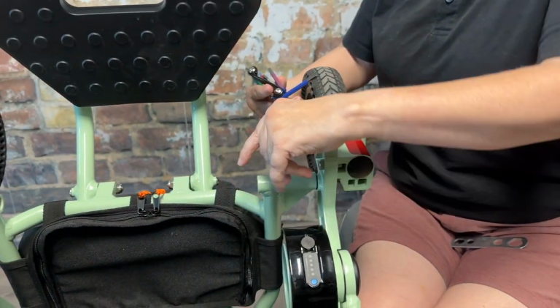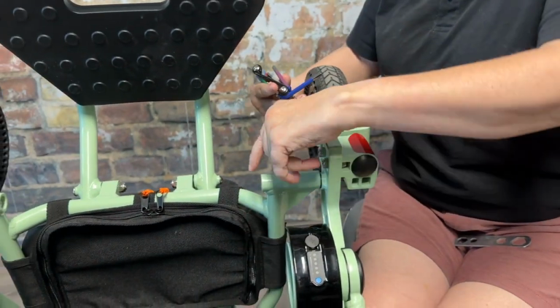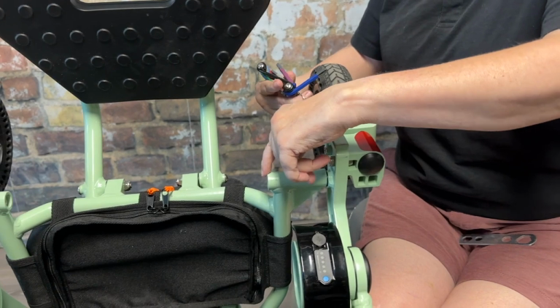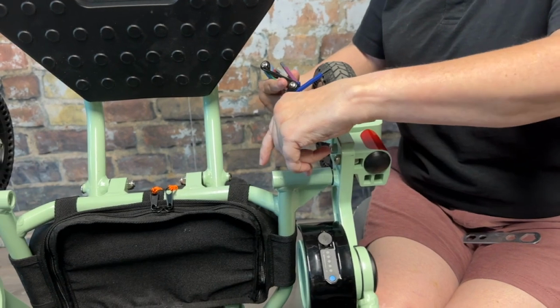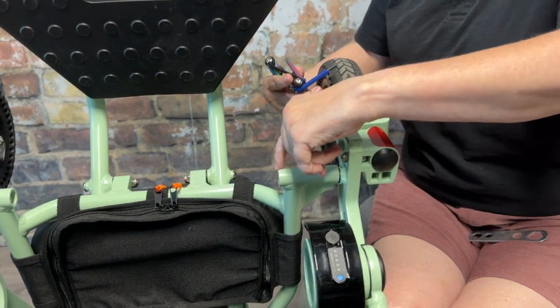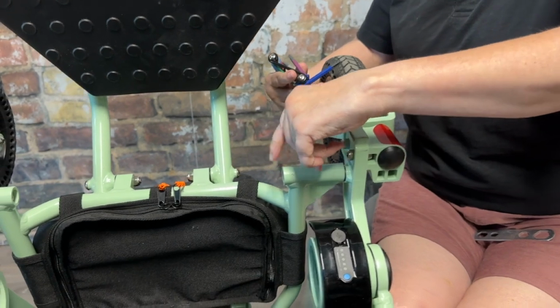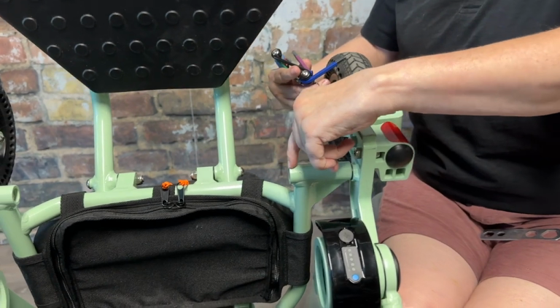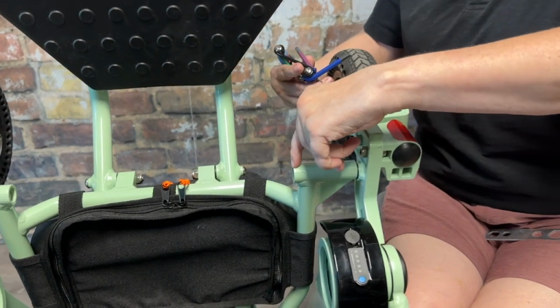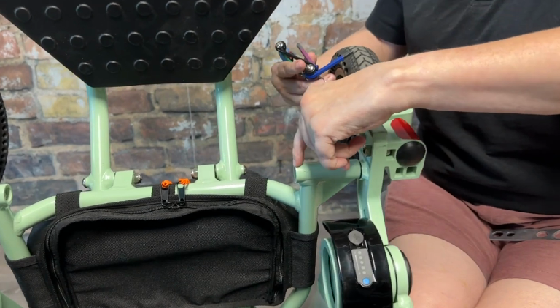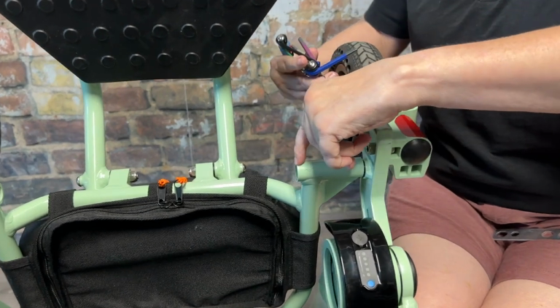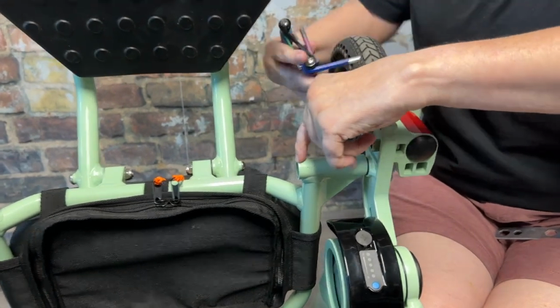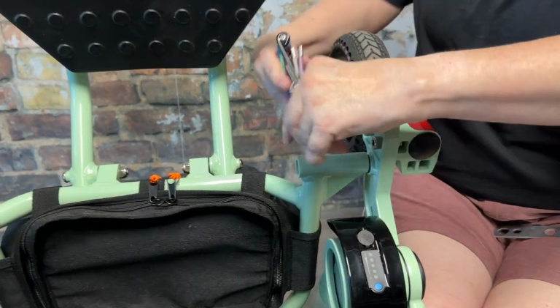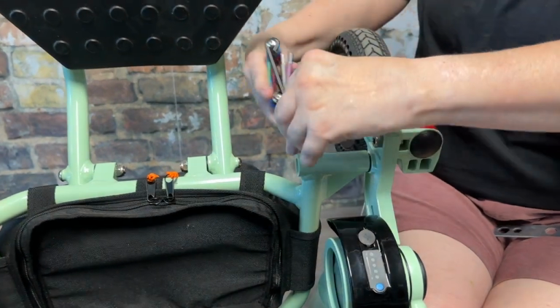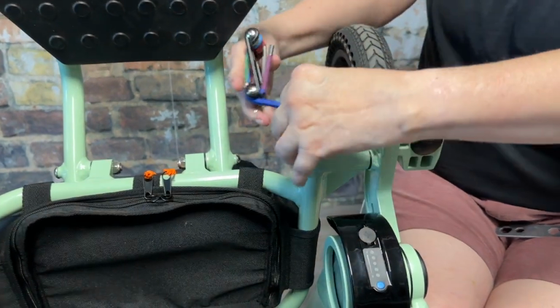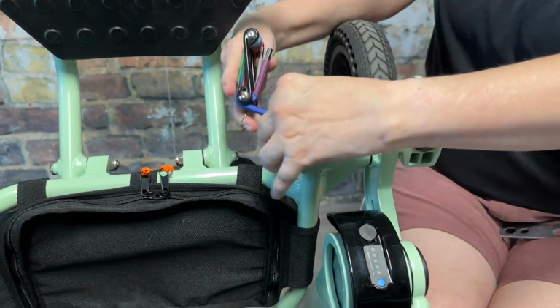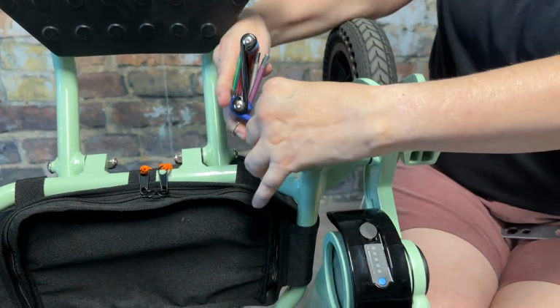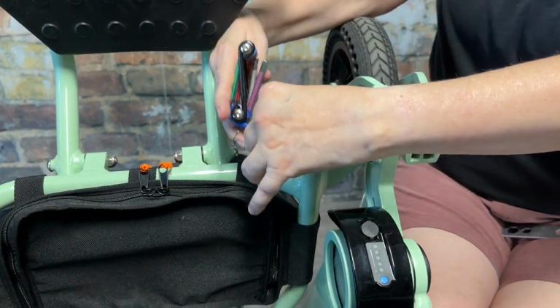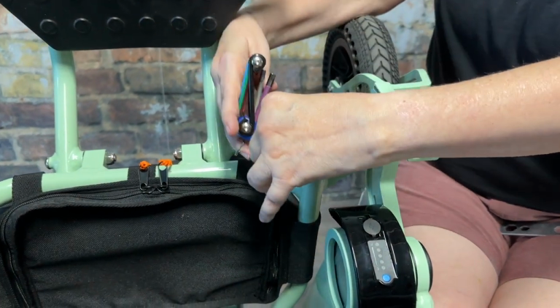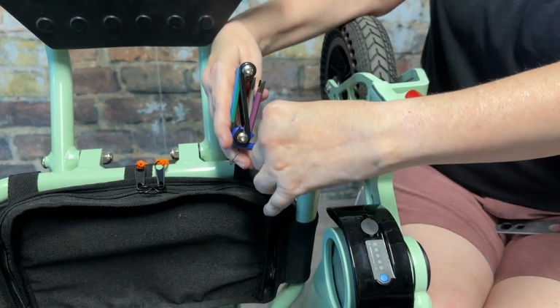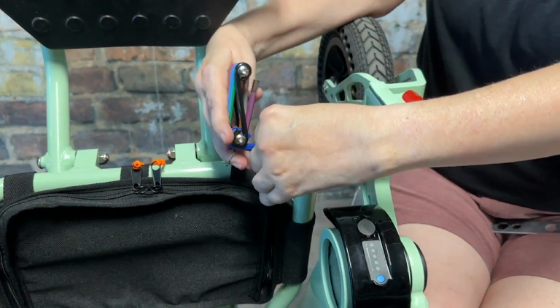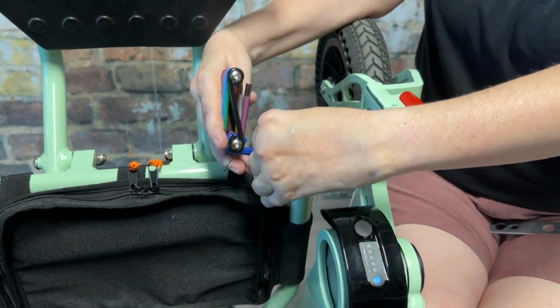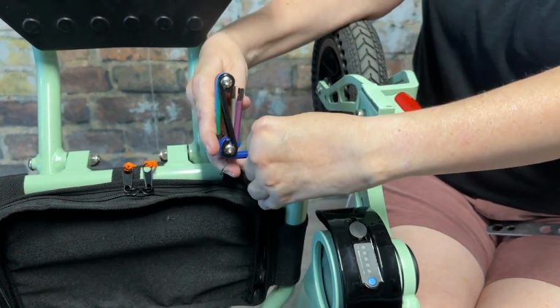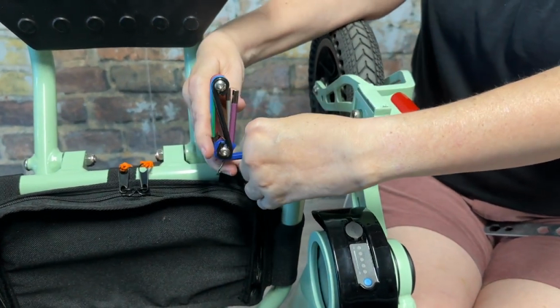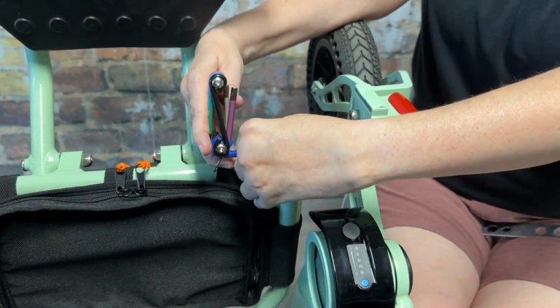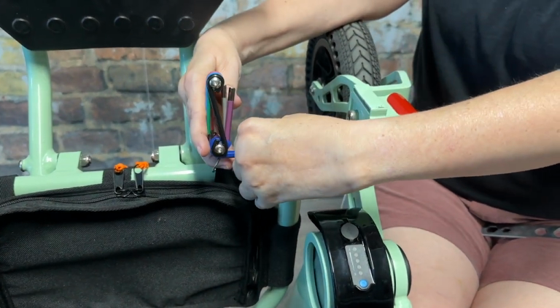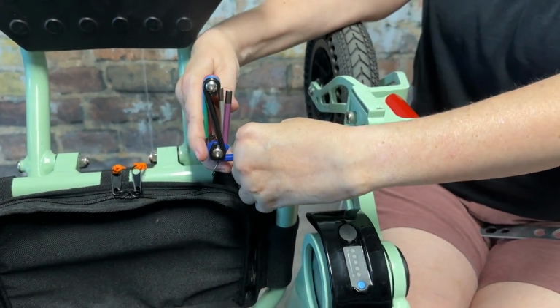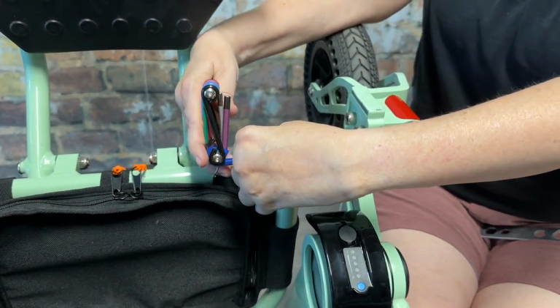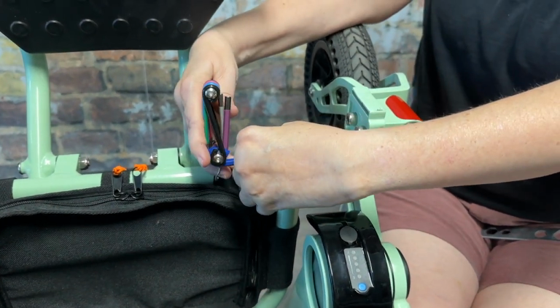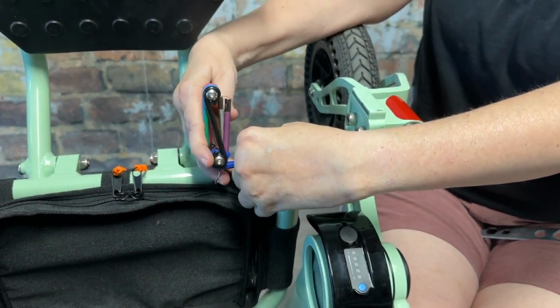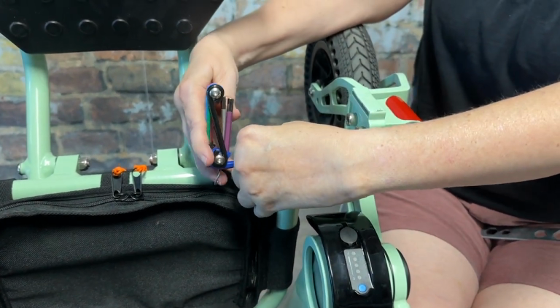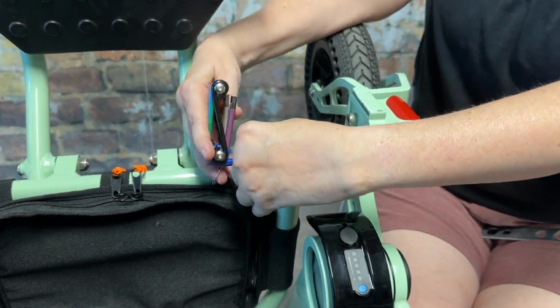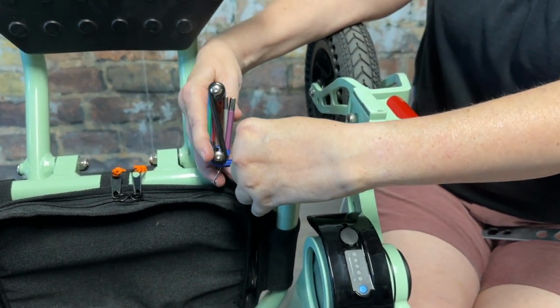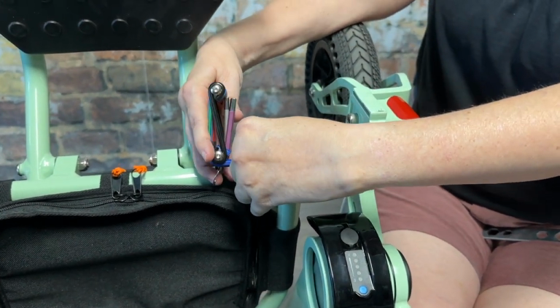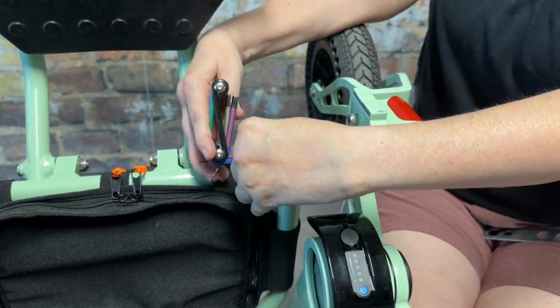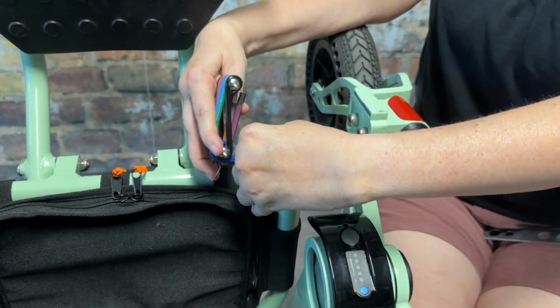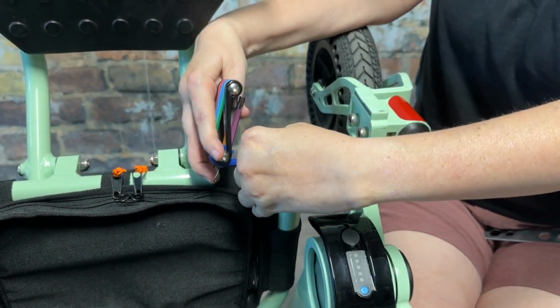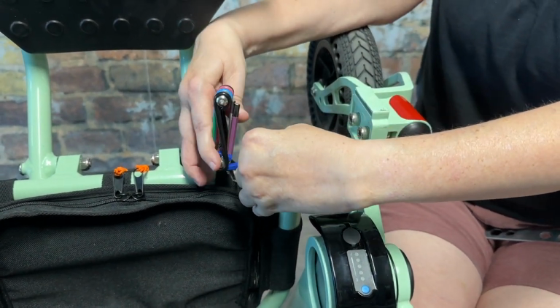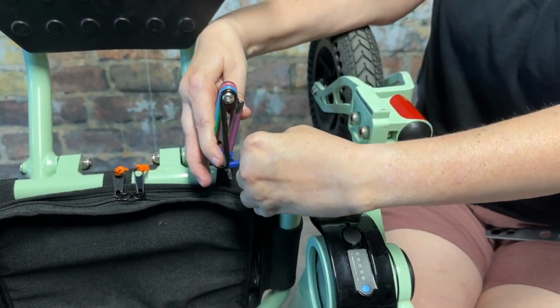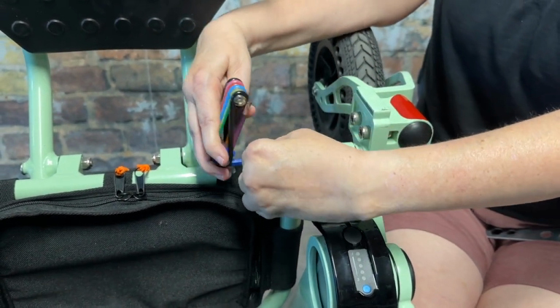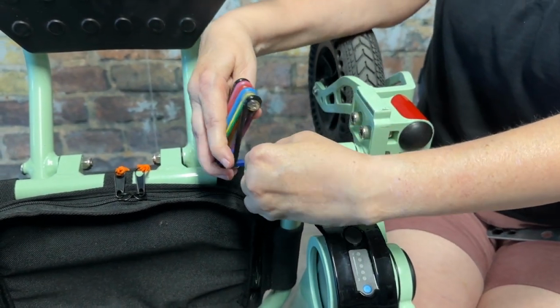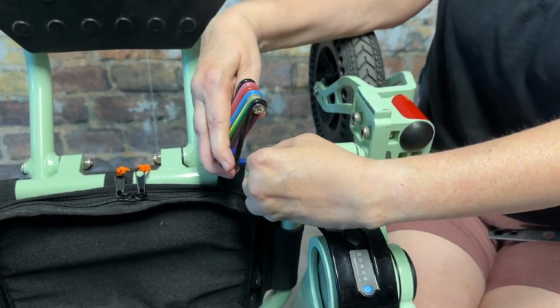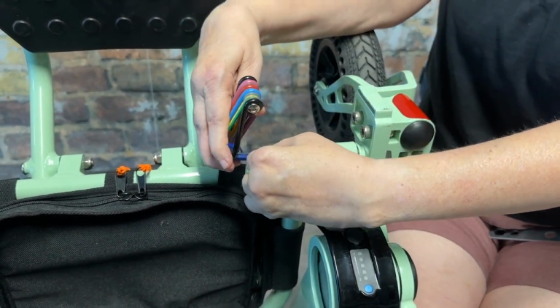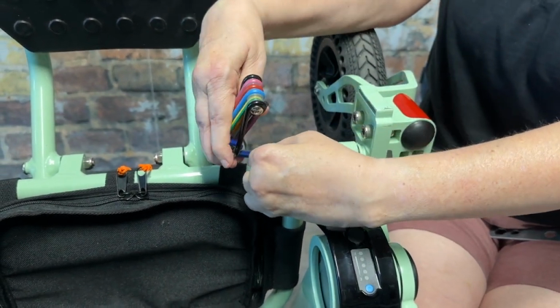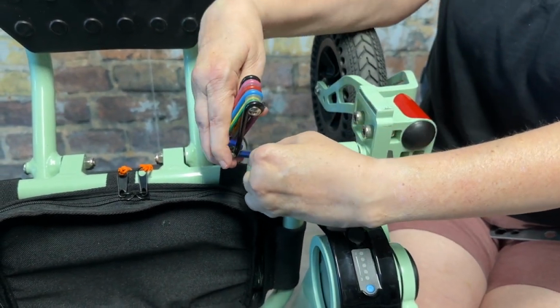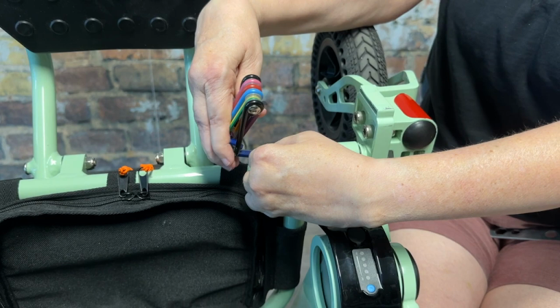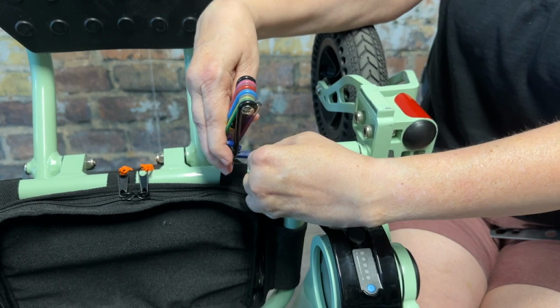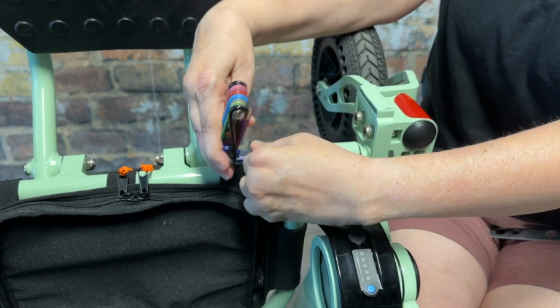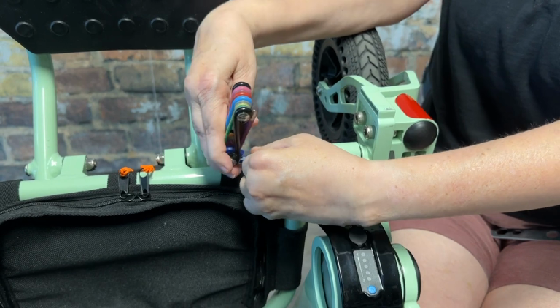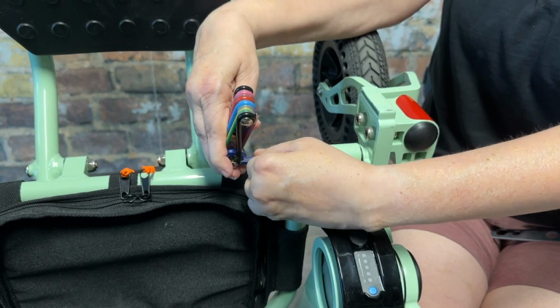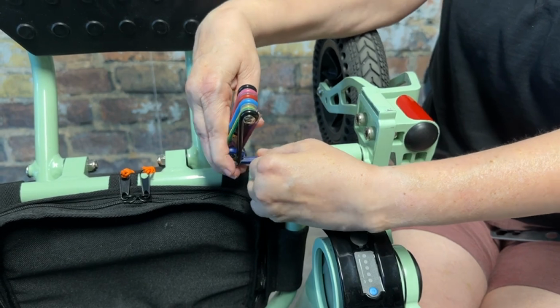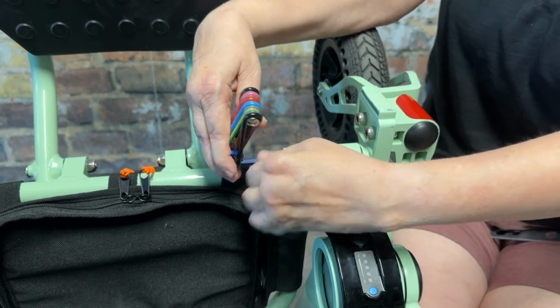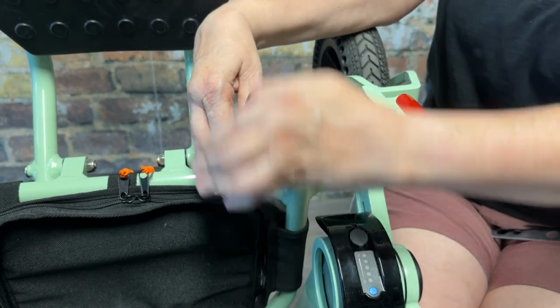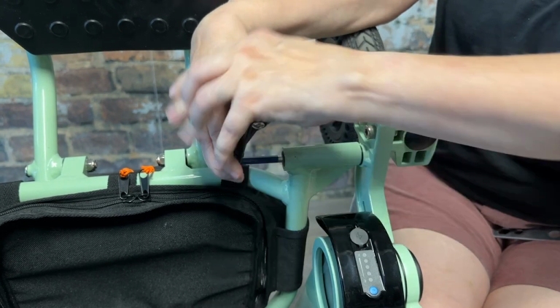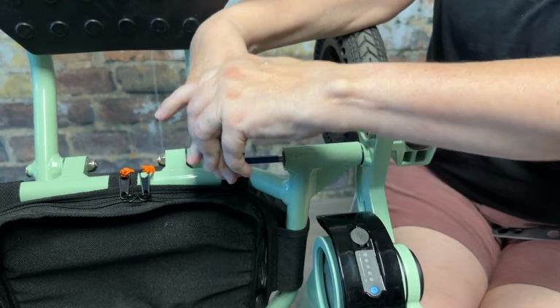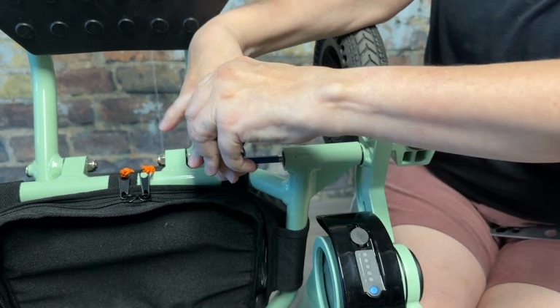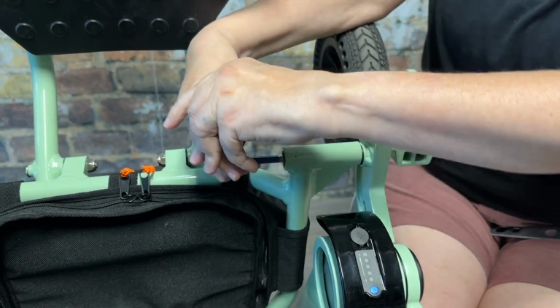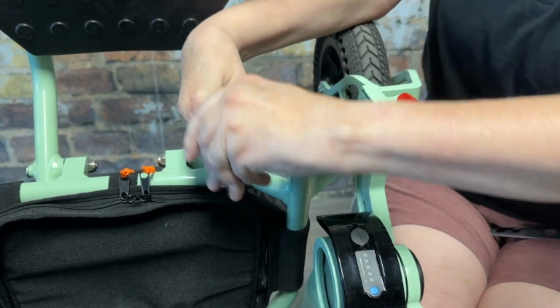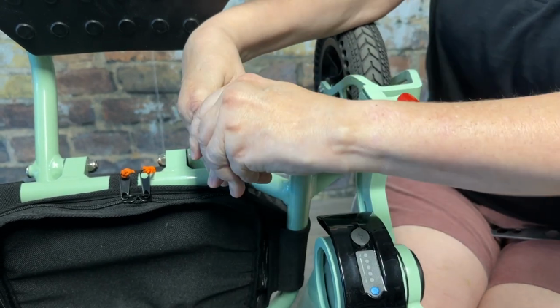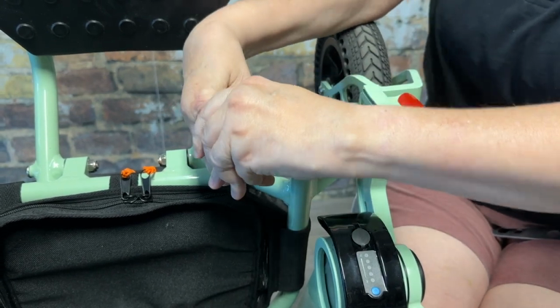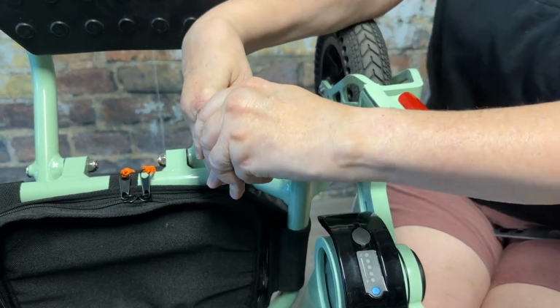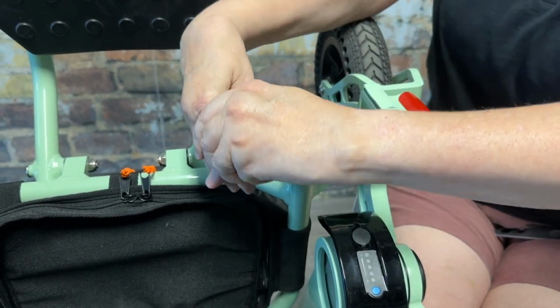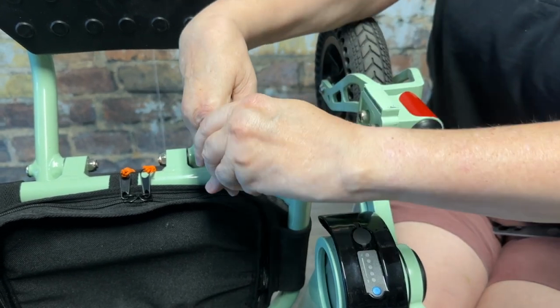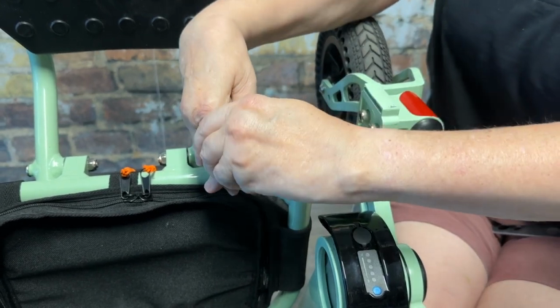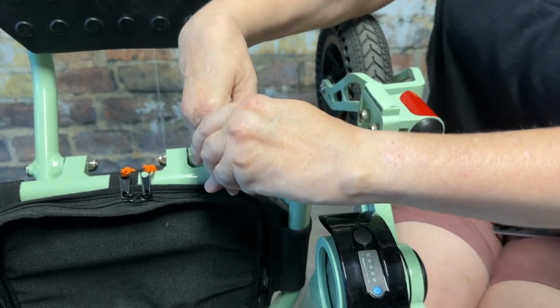Next you're going to move to the undercarriage. These three bolts are all the blue hex head.